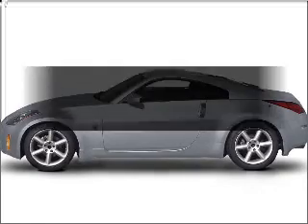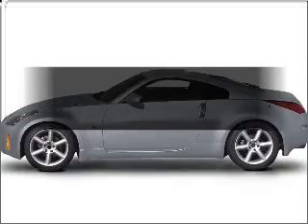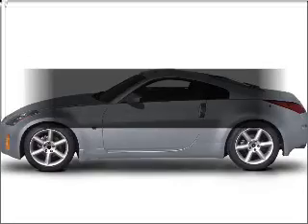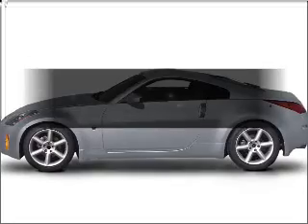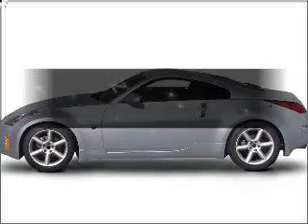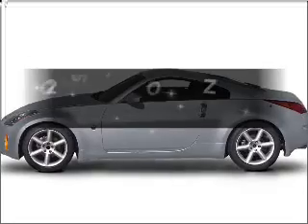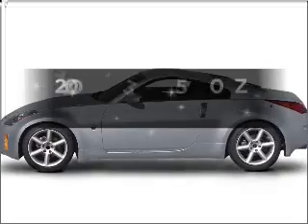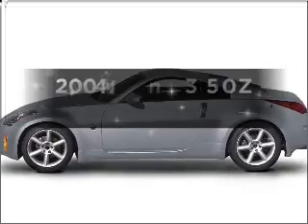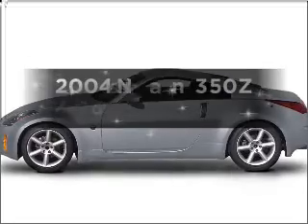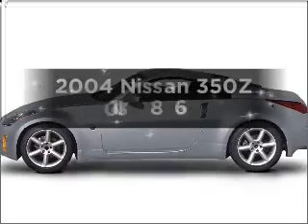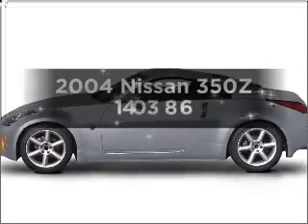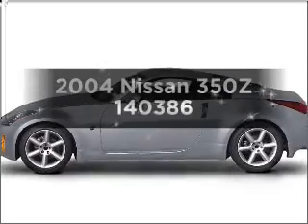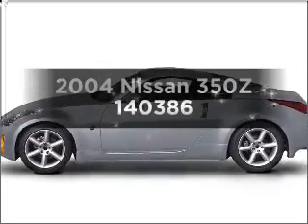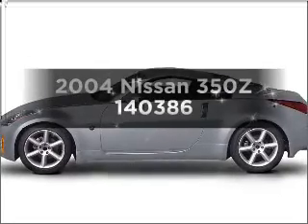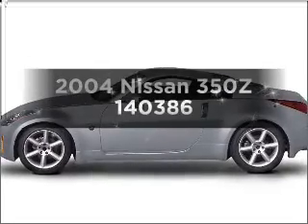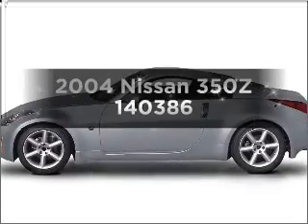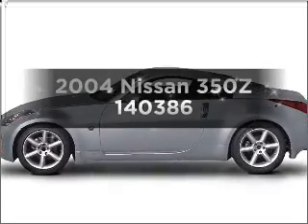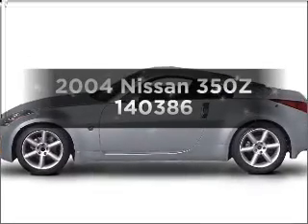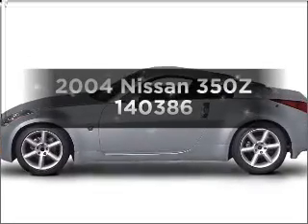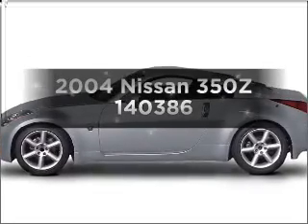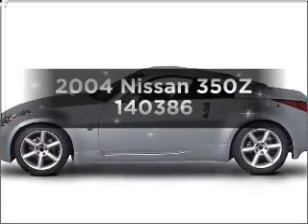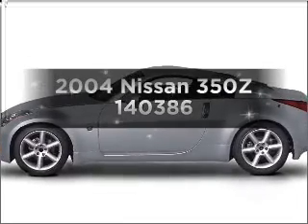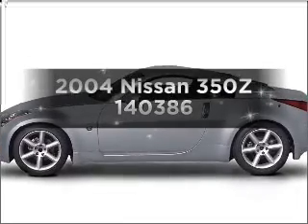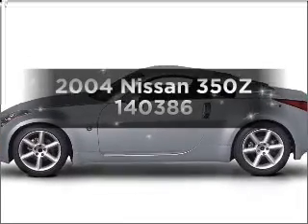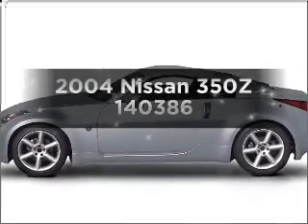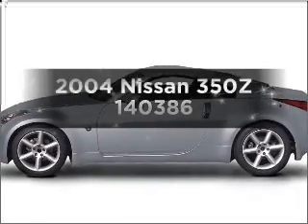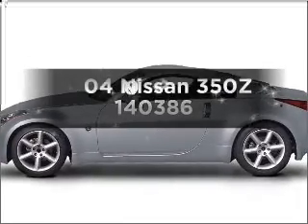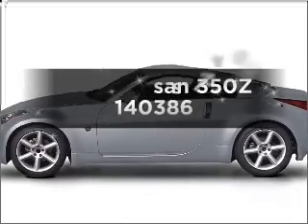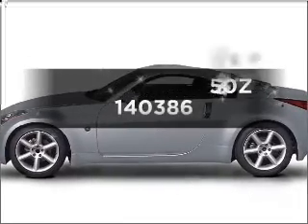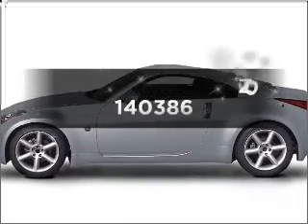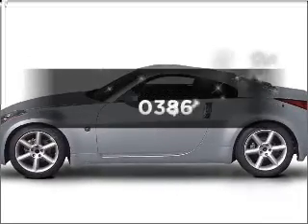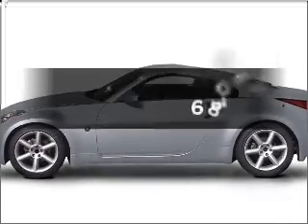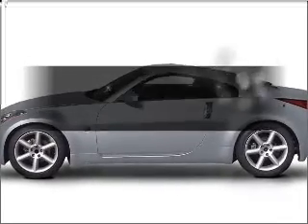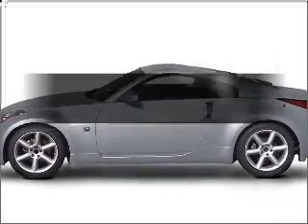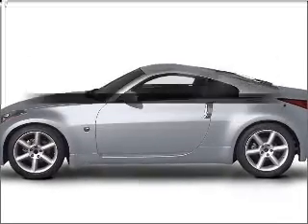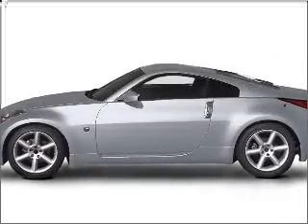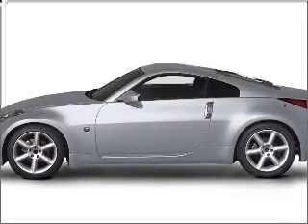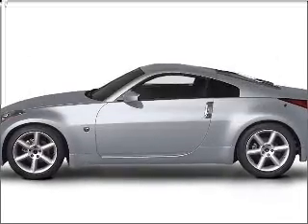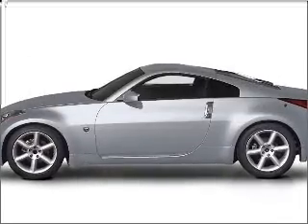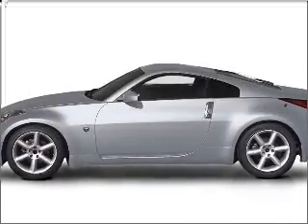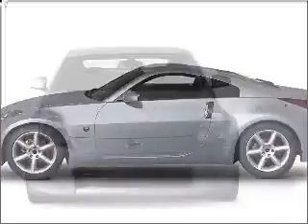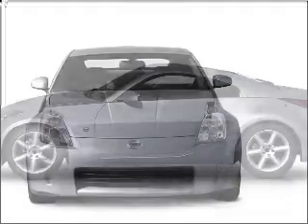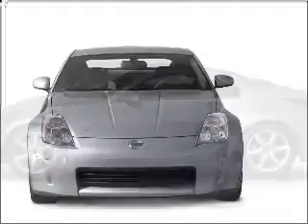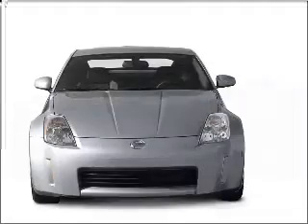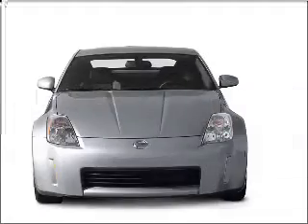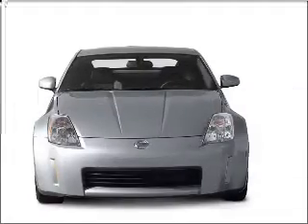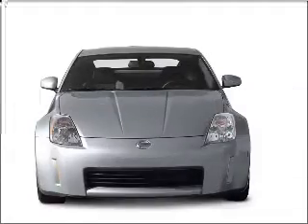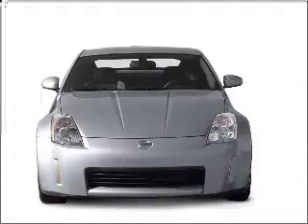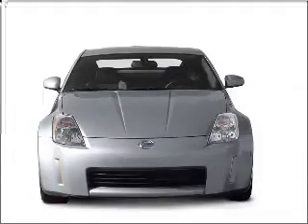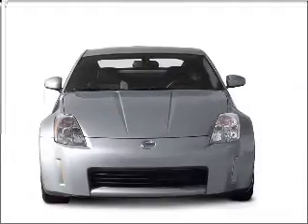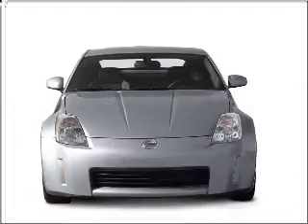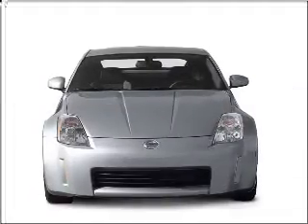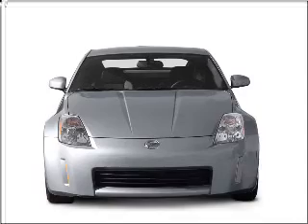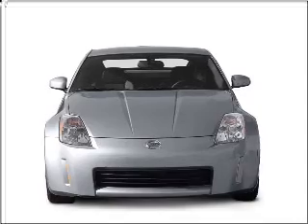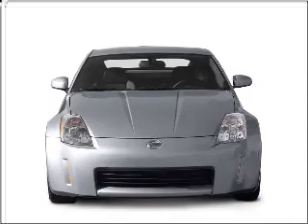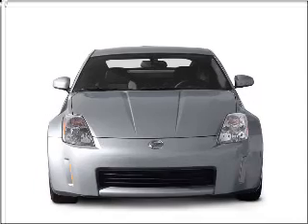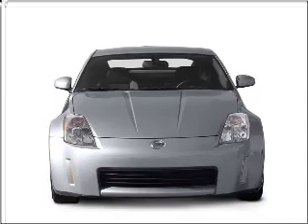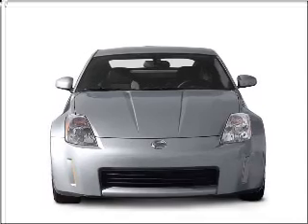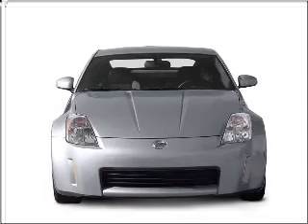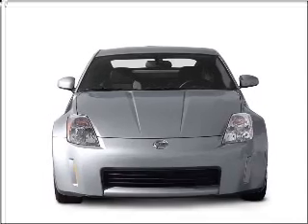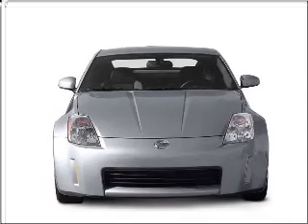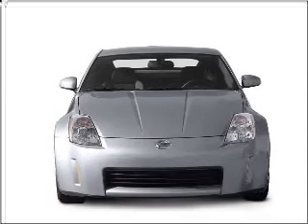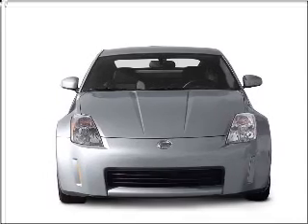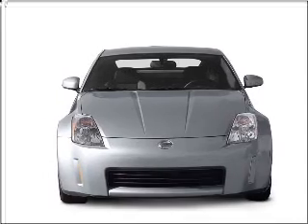Presenting the 2004 Nissan 350Z. If you're looking for a first-rate auto, this one could be yours today.